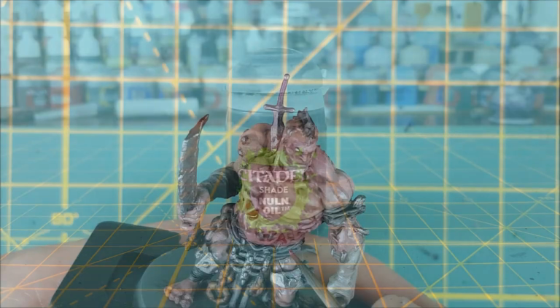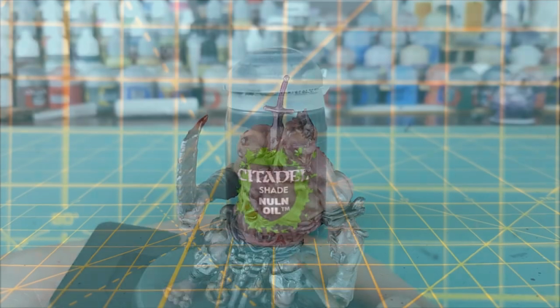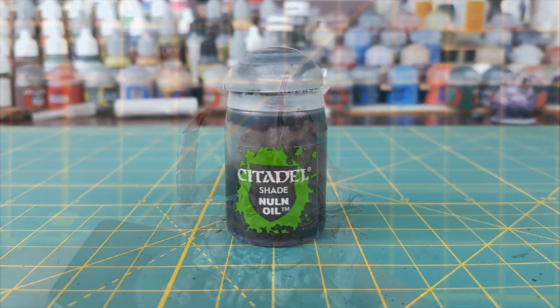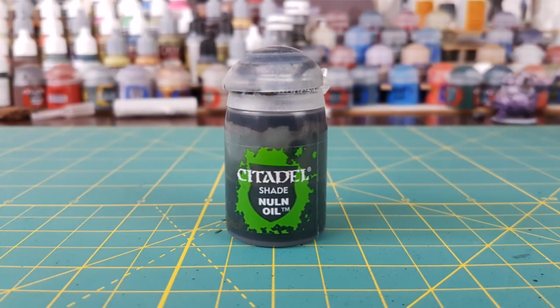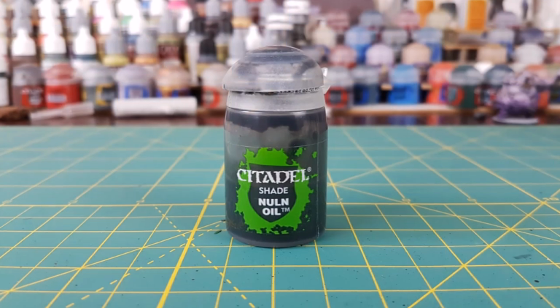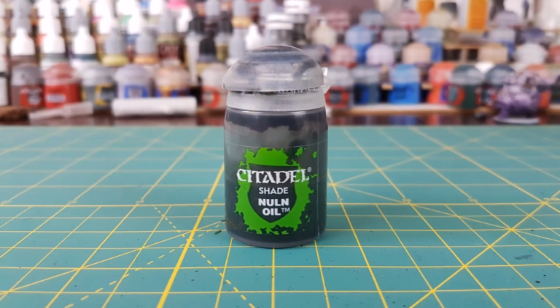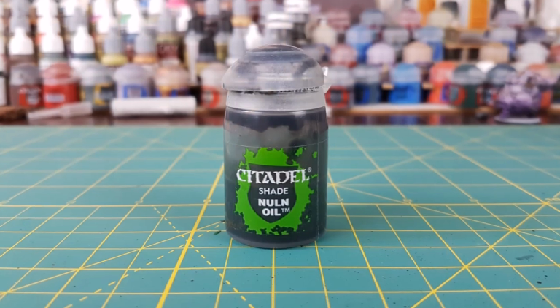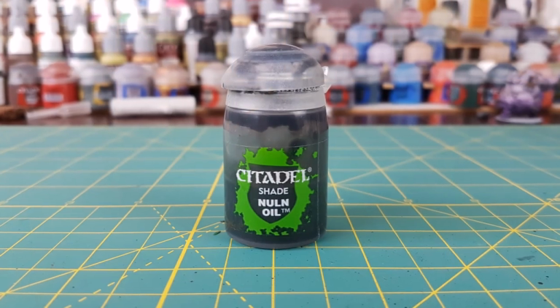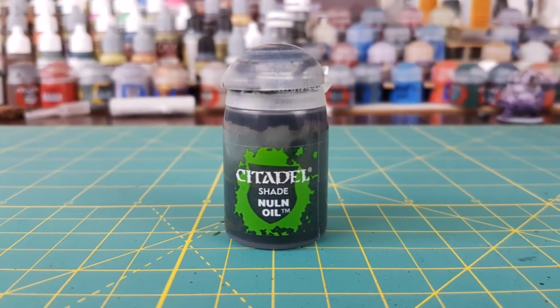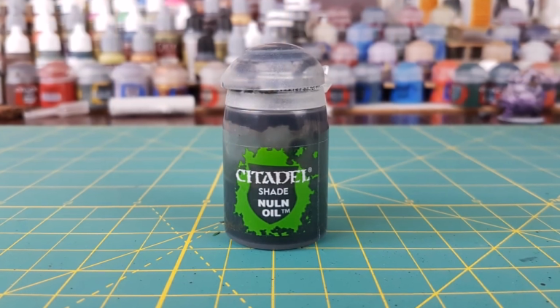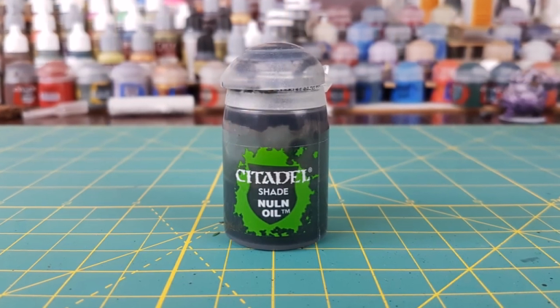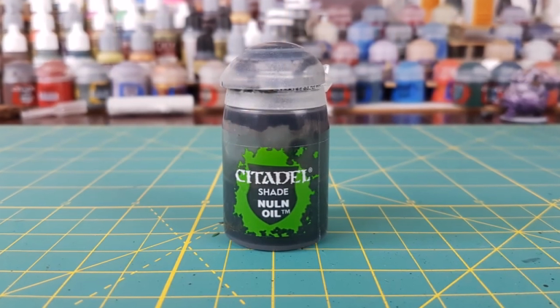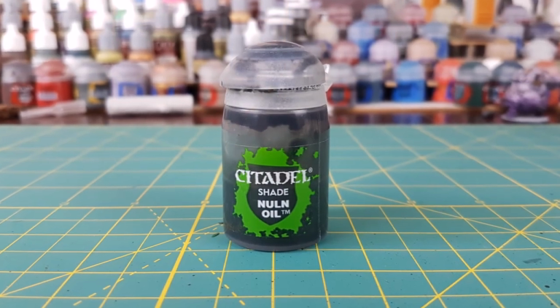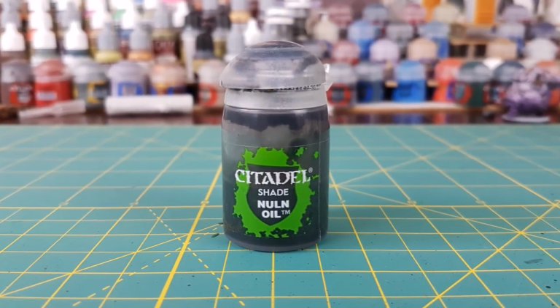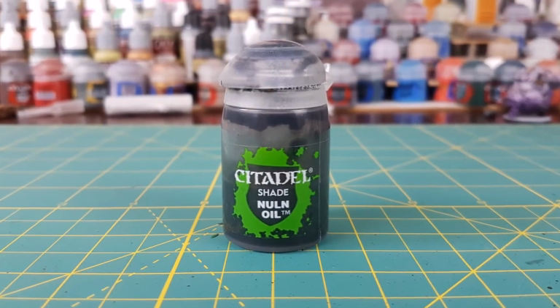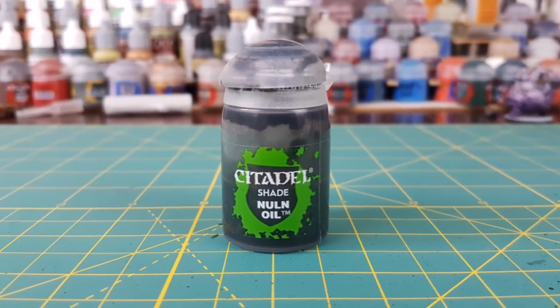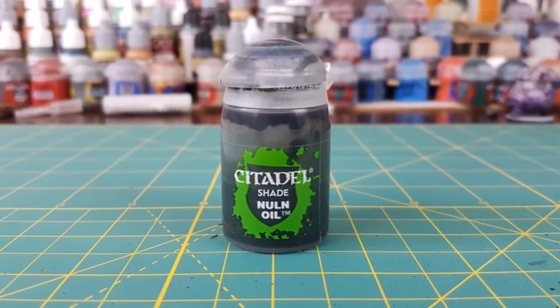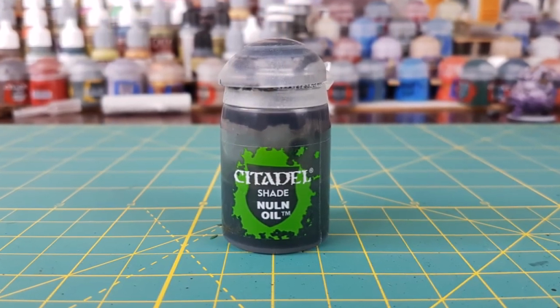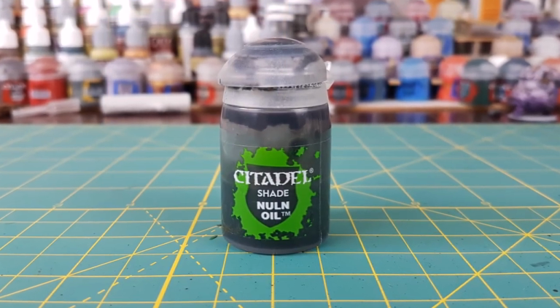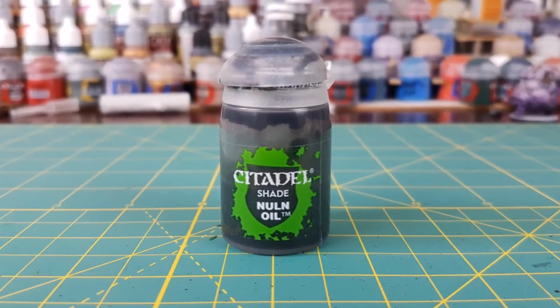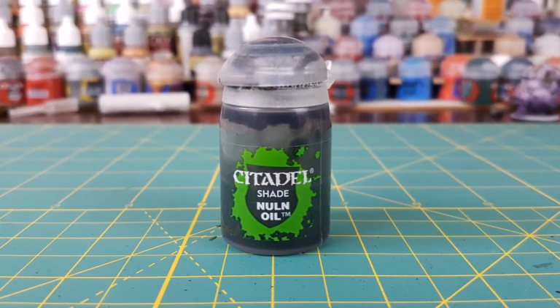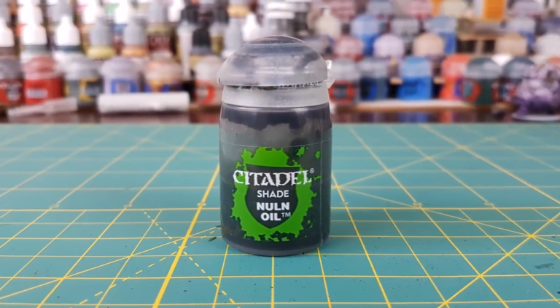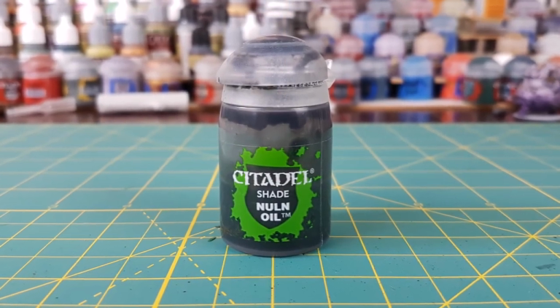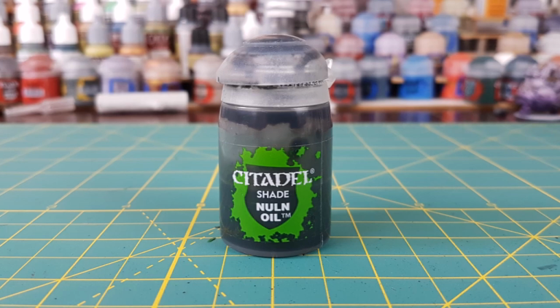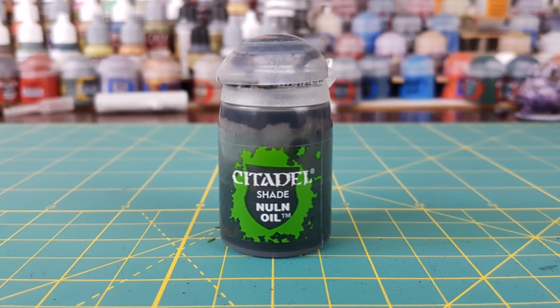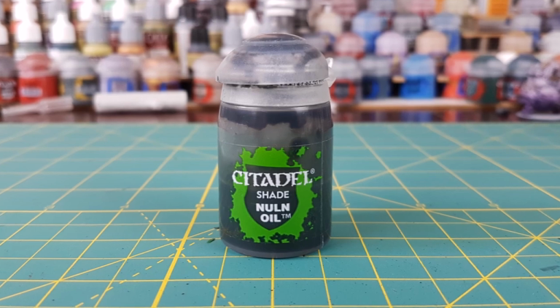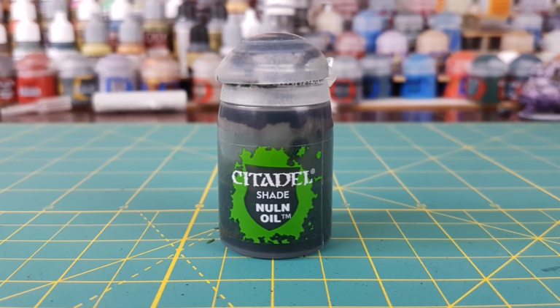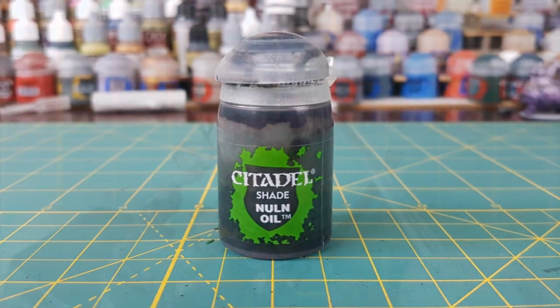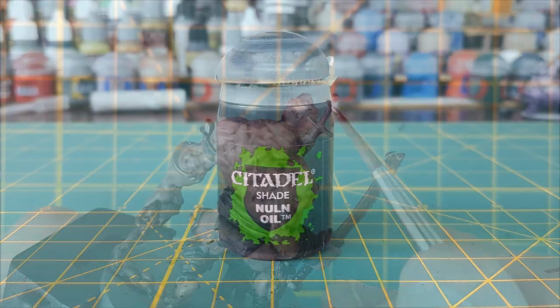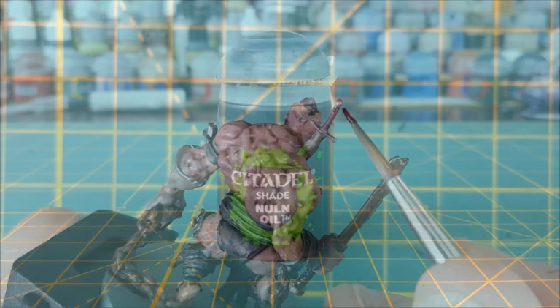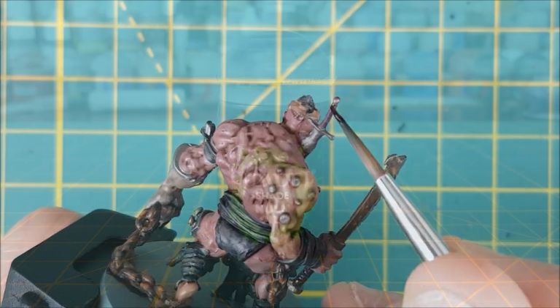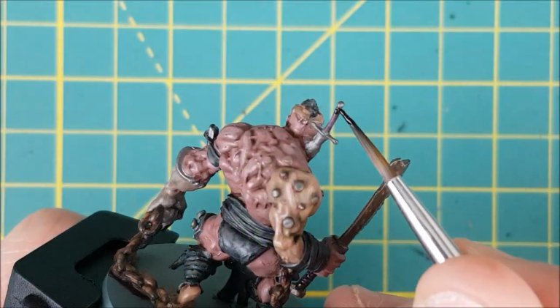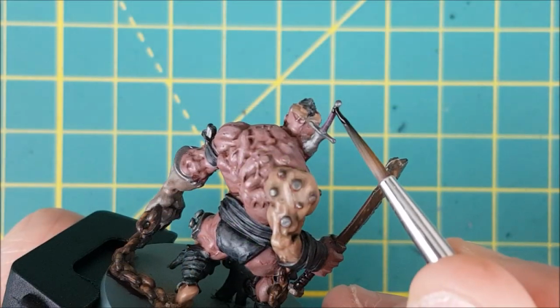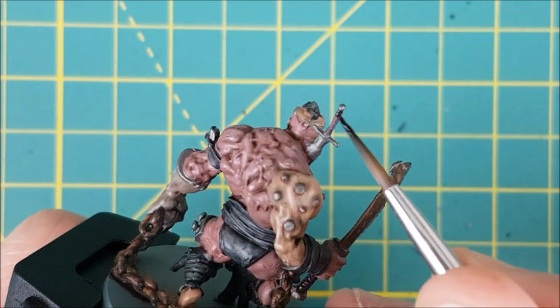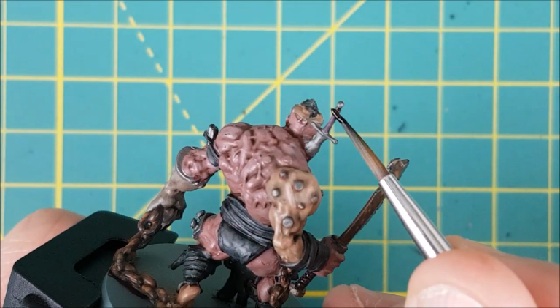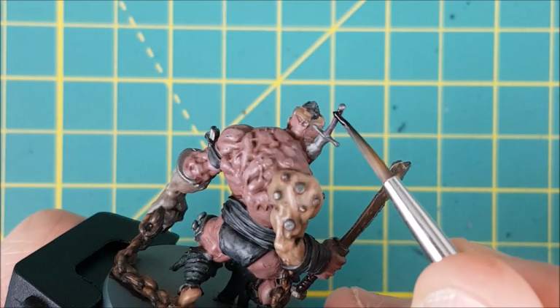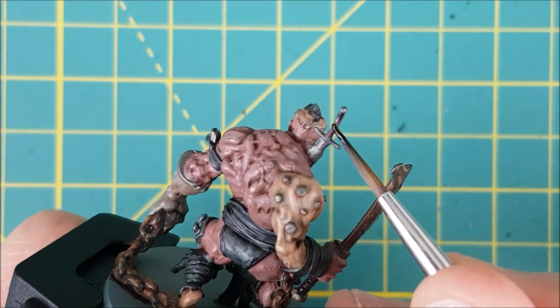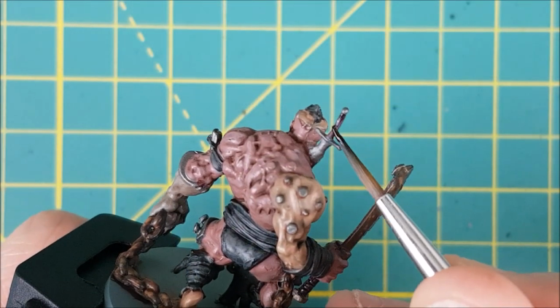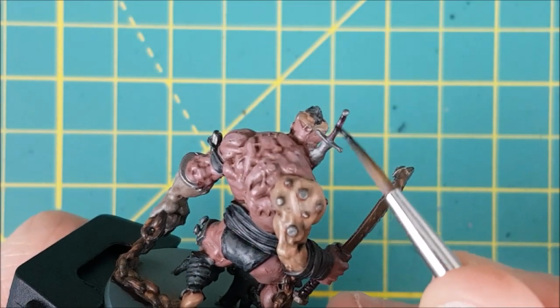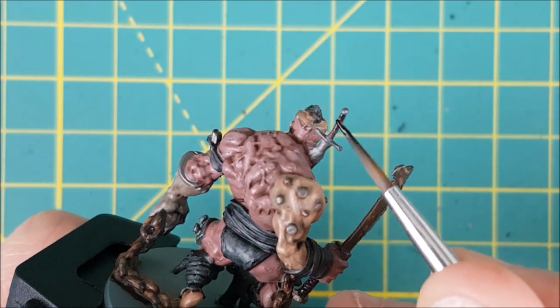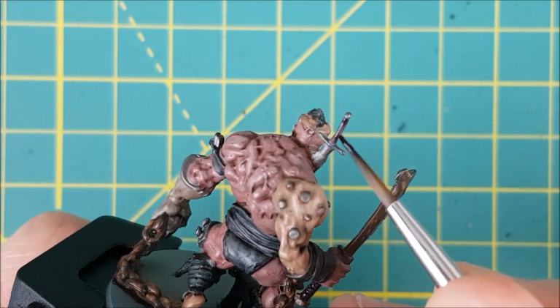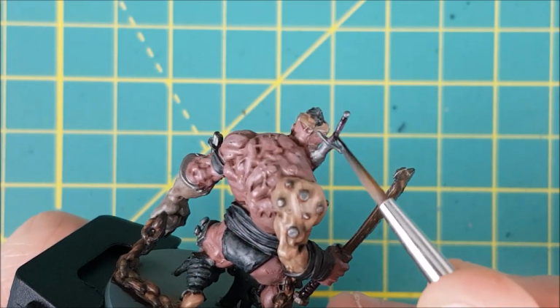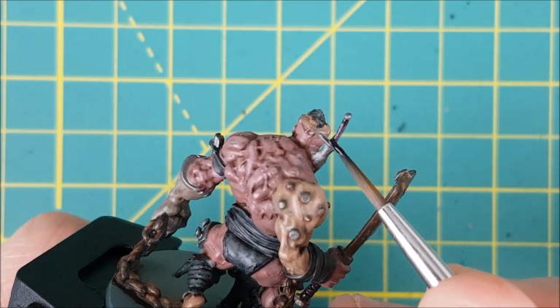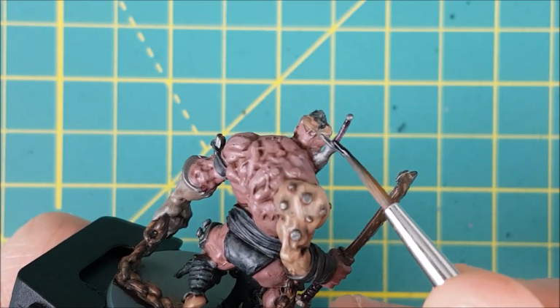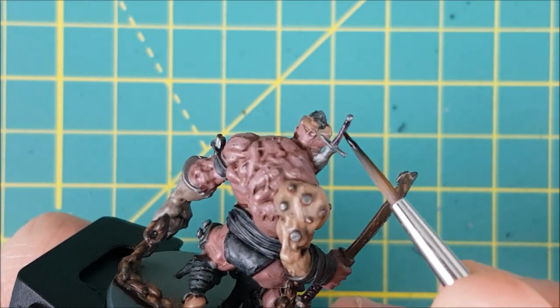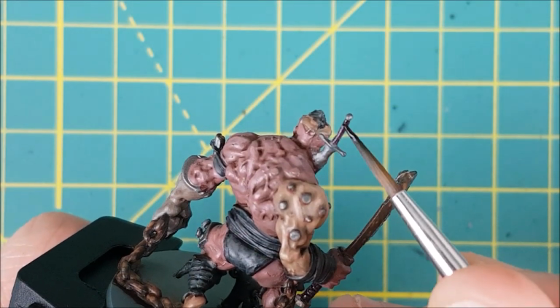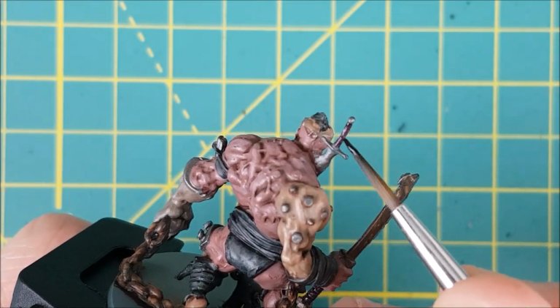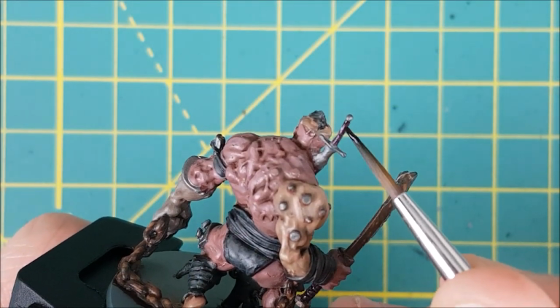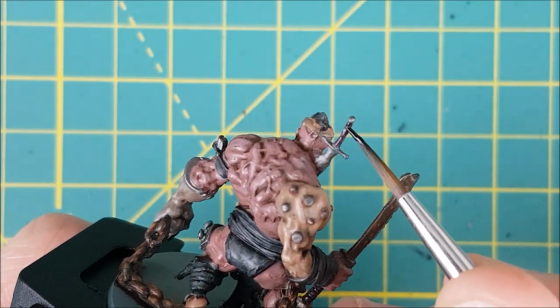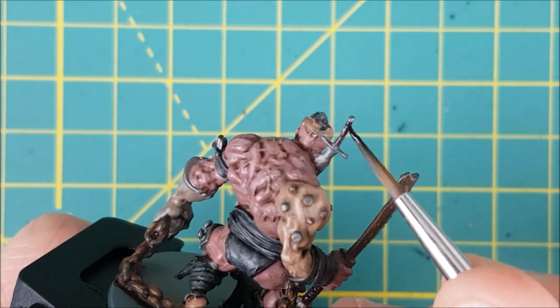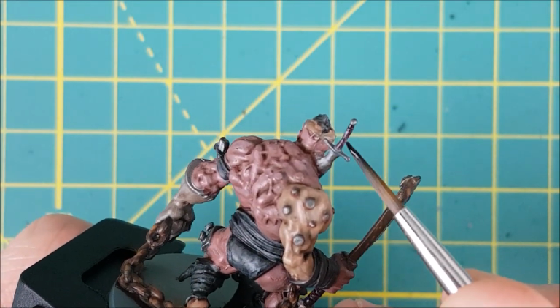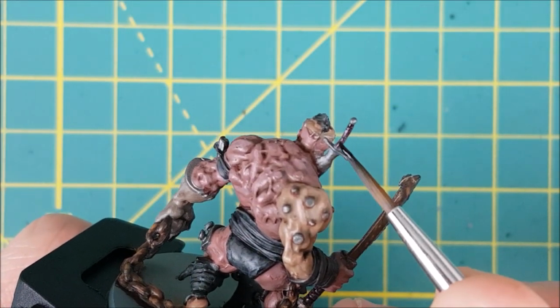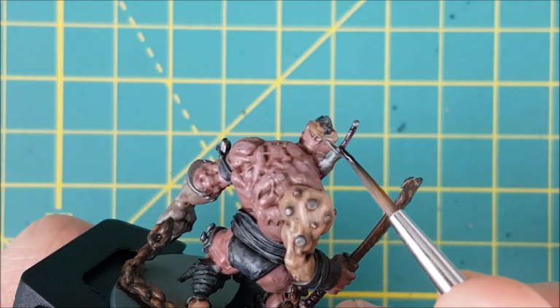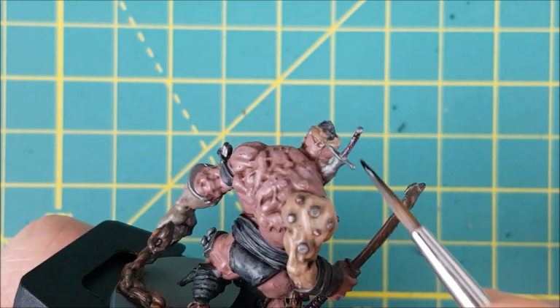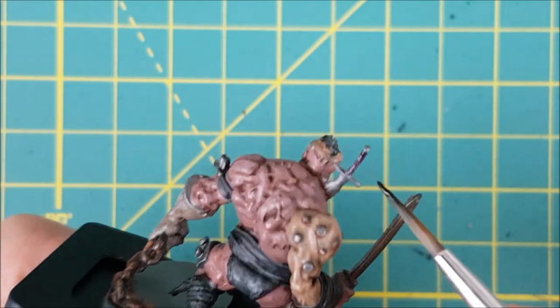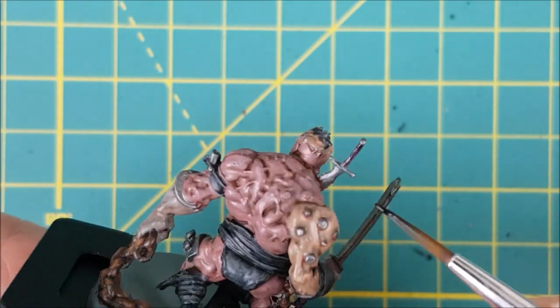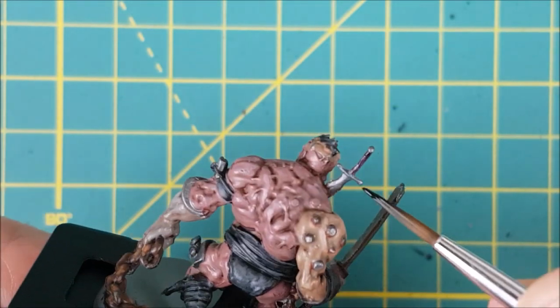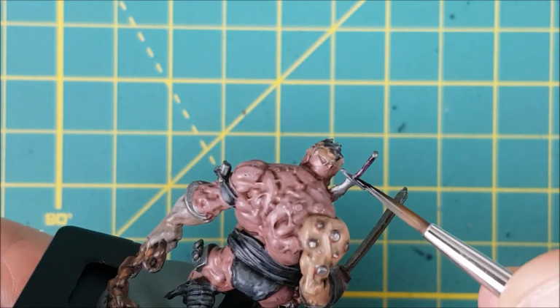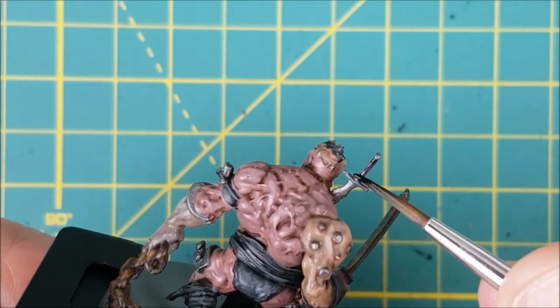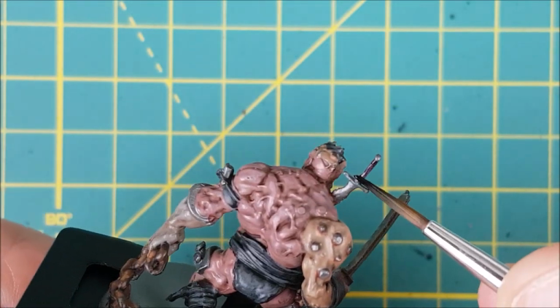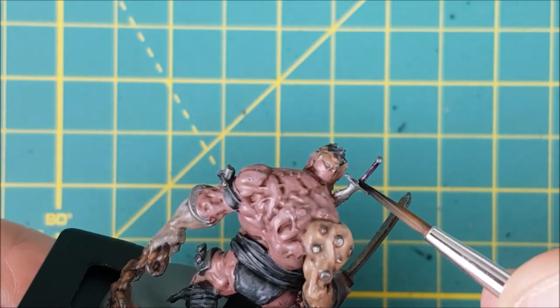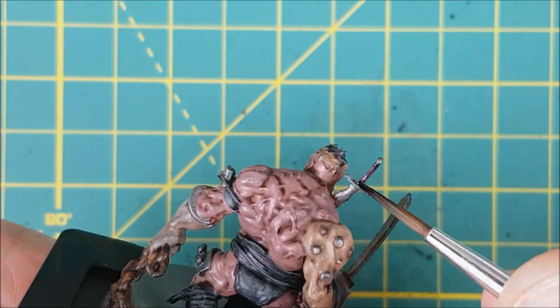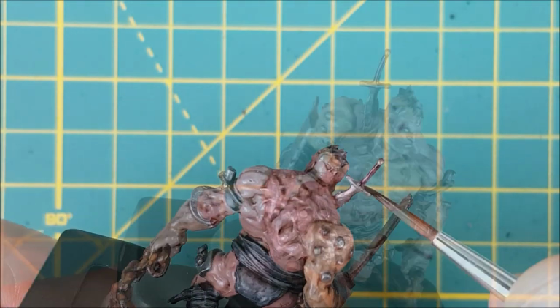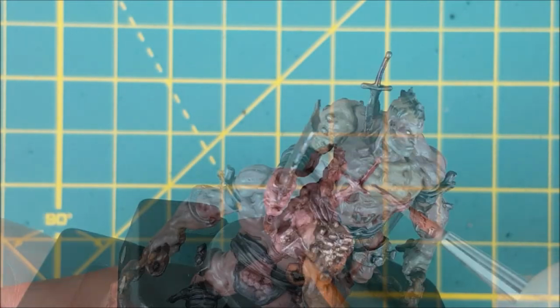The last step before I paint the base is to add a bit of Nuln Oil wash to all the areas I painted with the dark metal and also the grips of the swords.